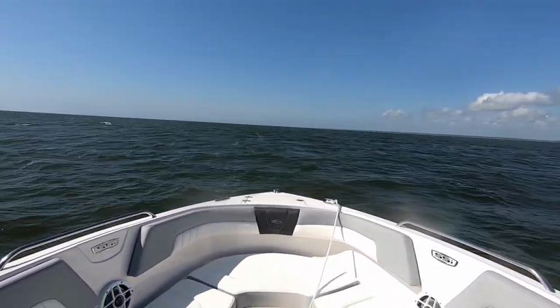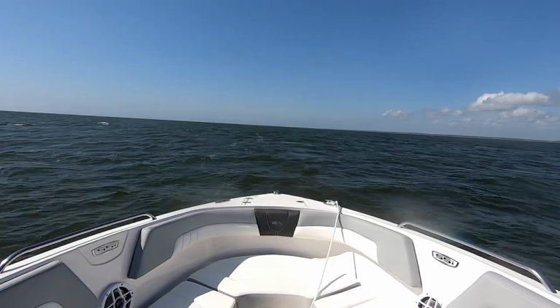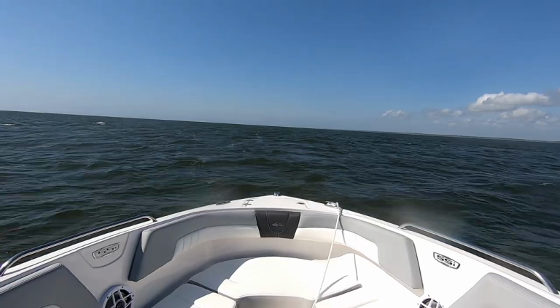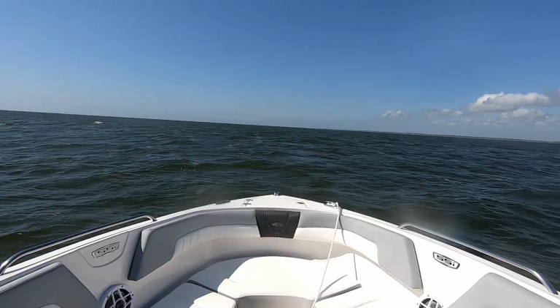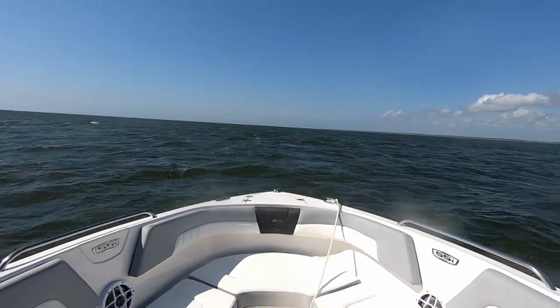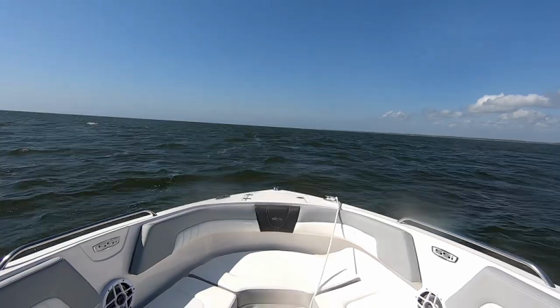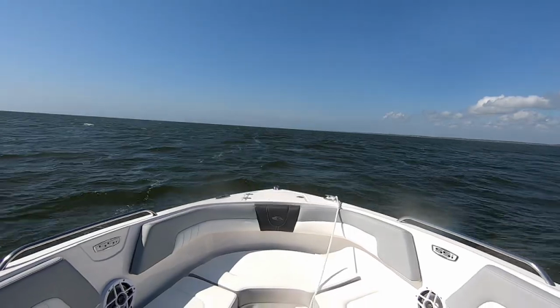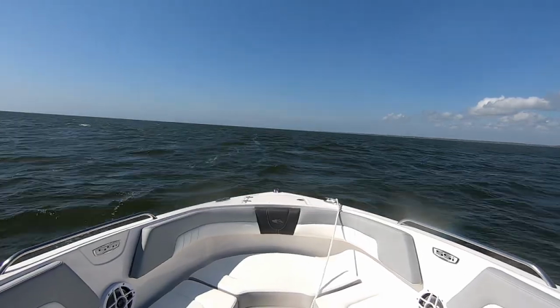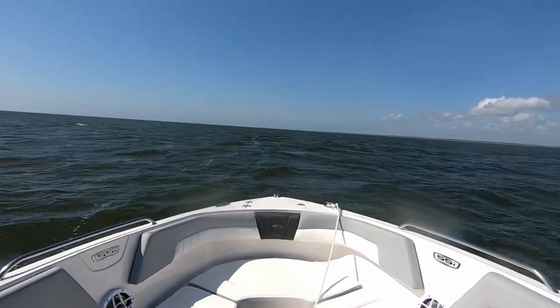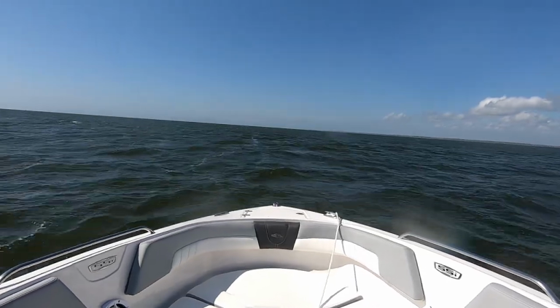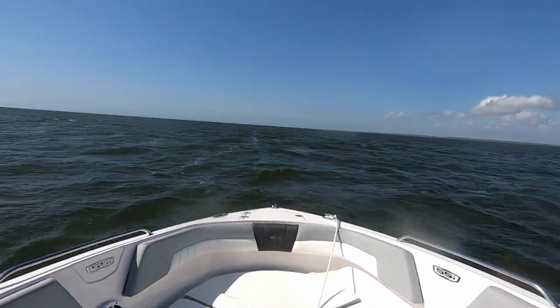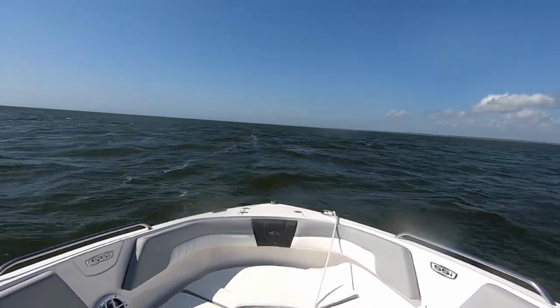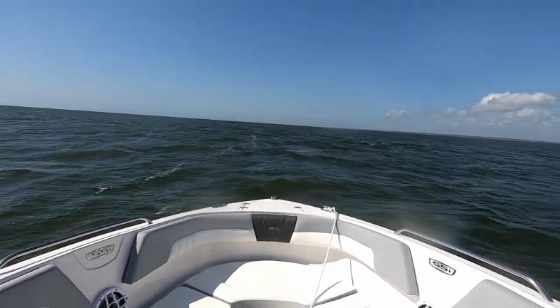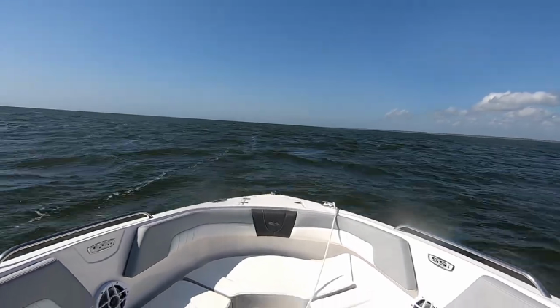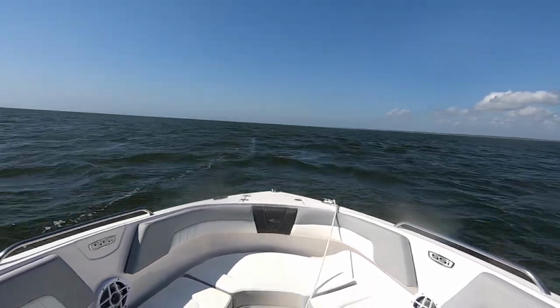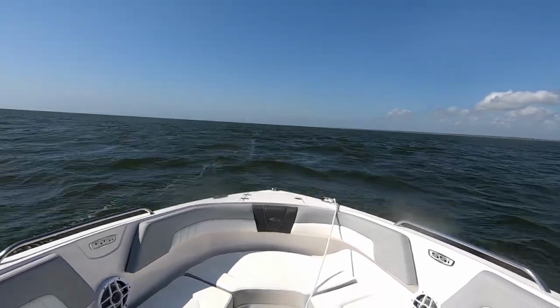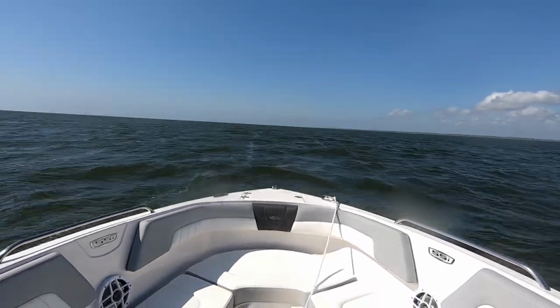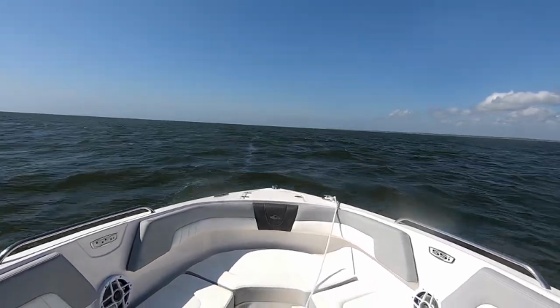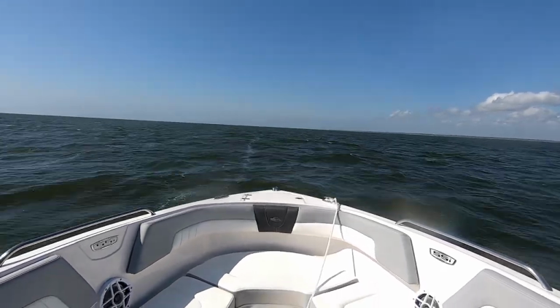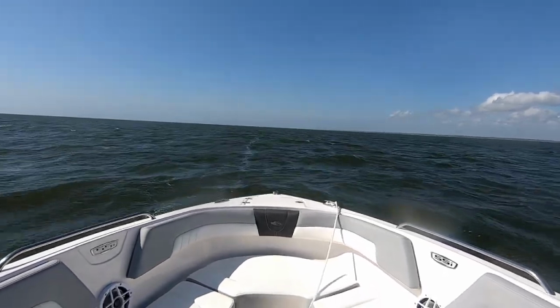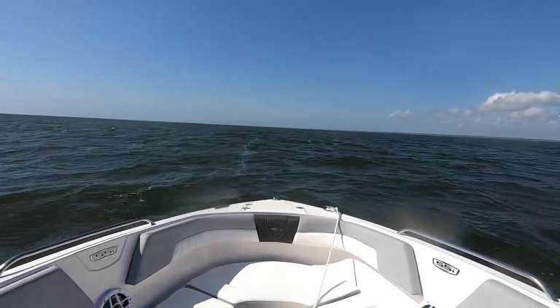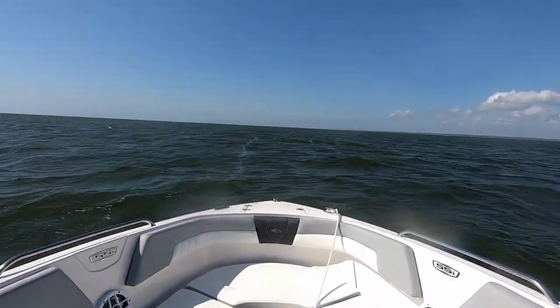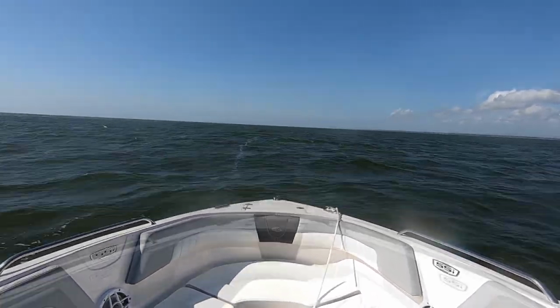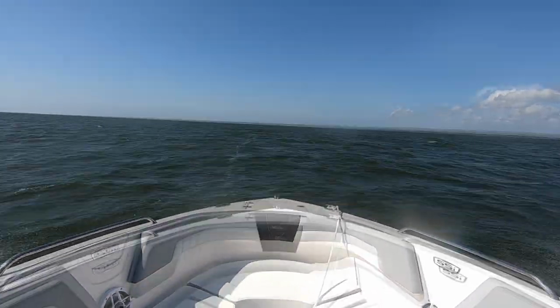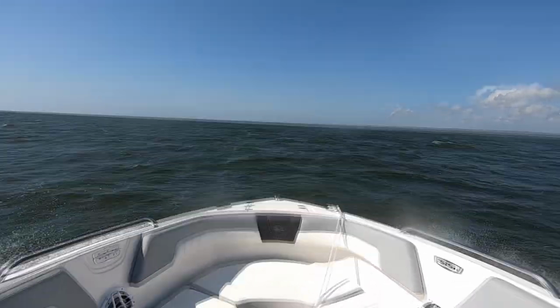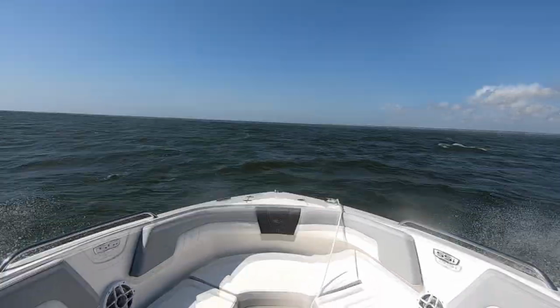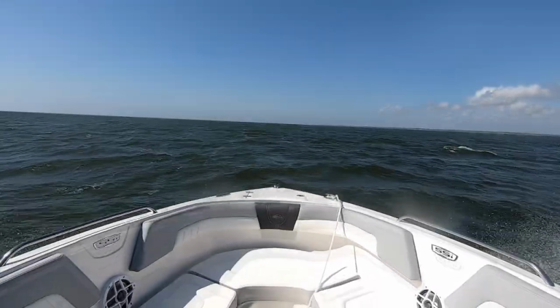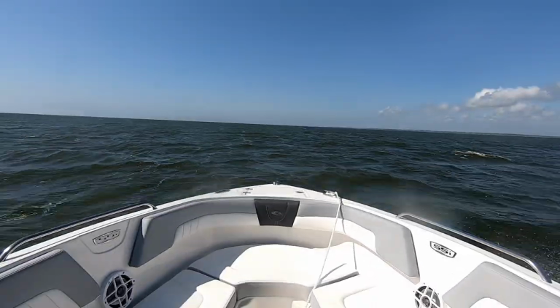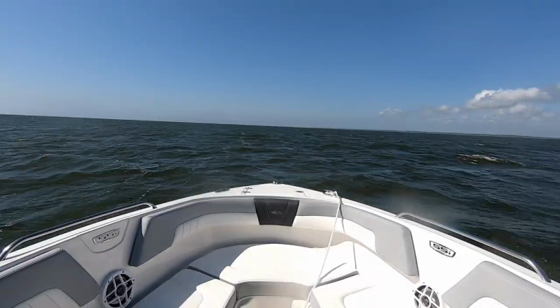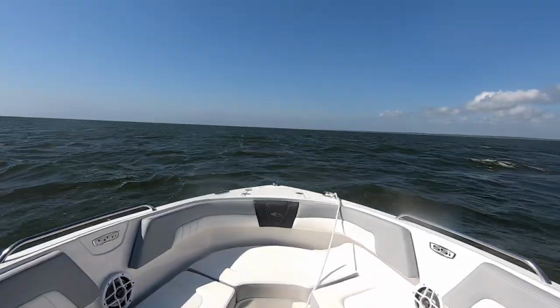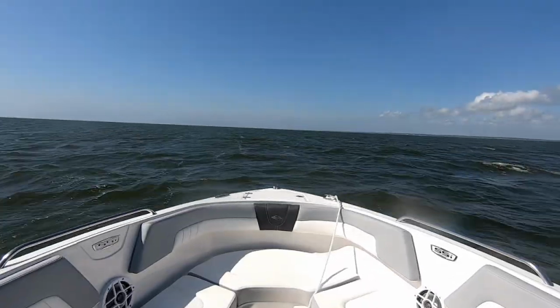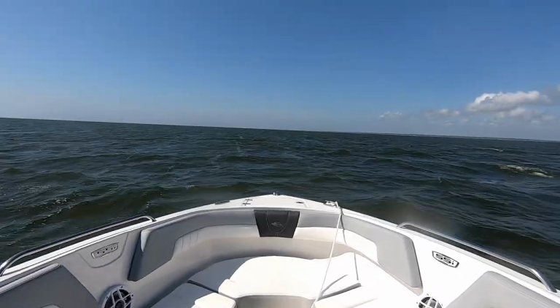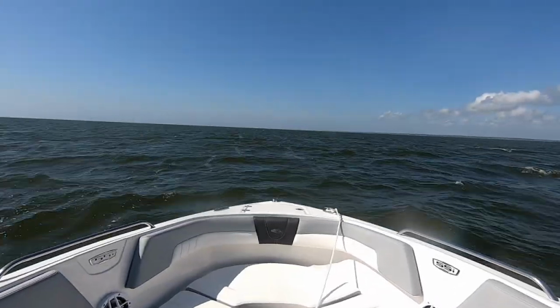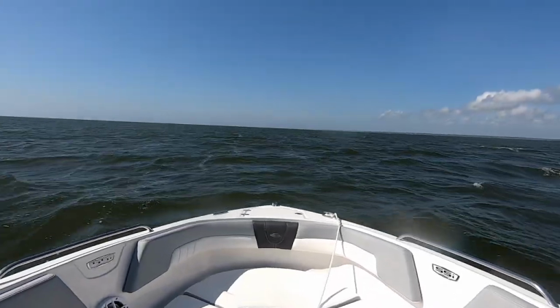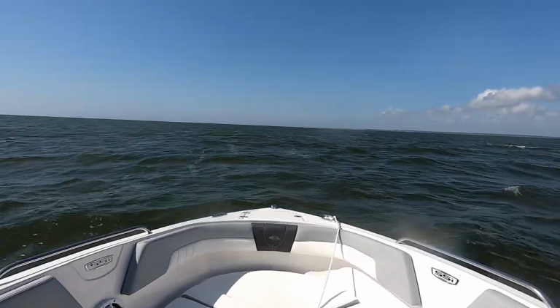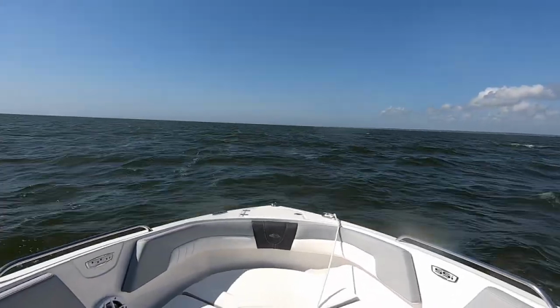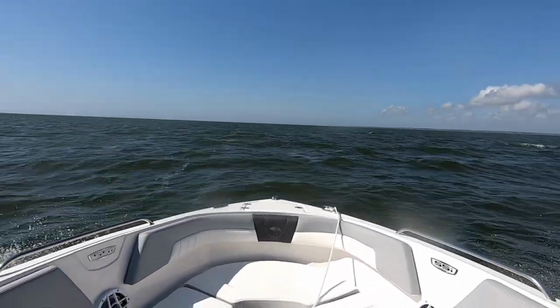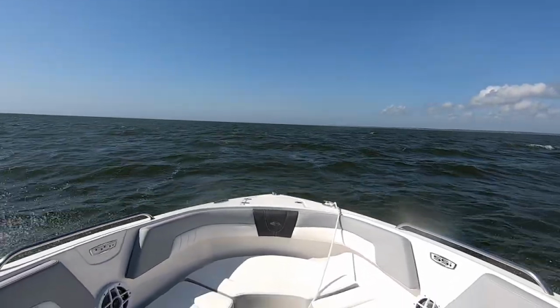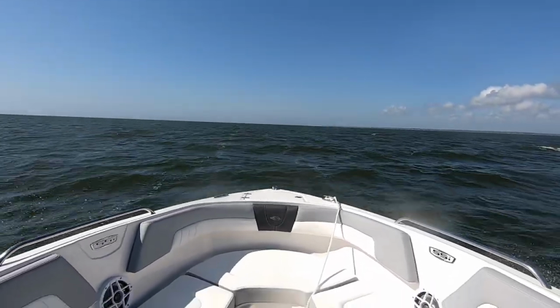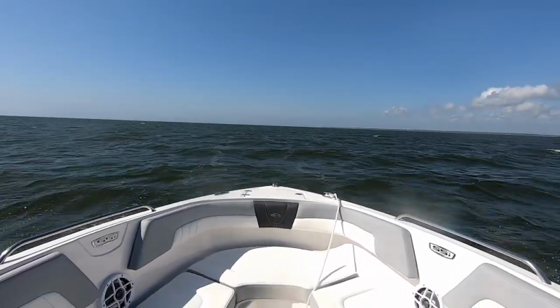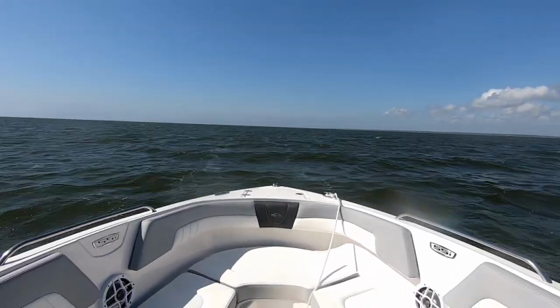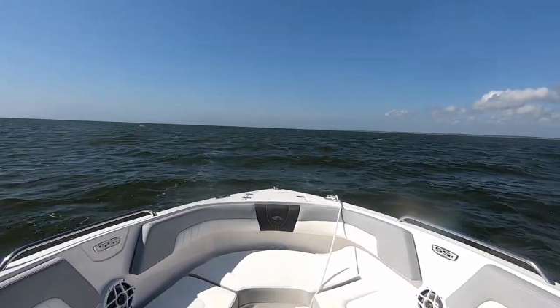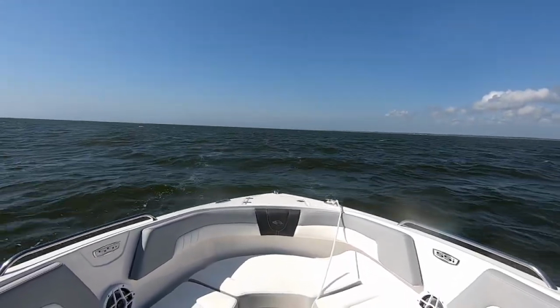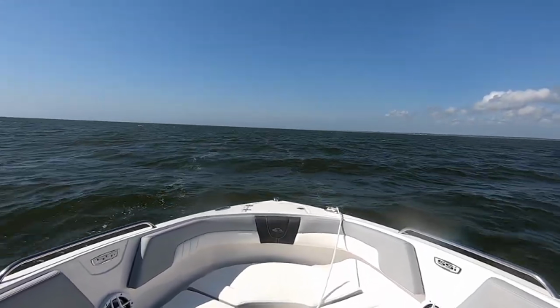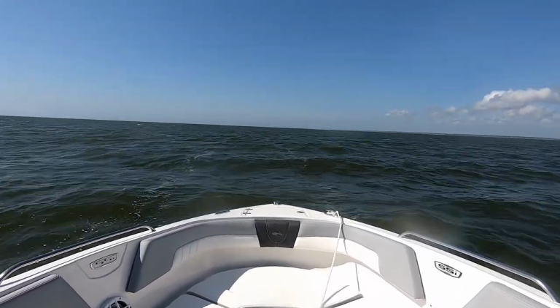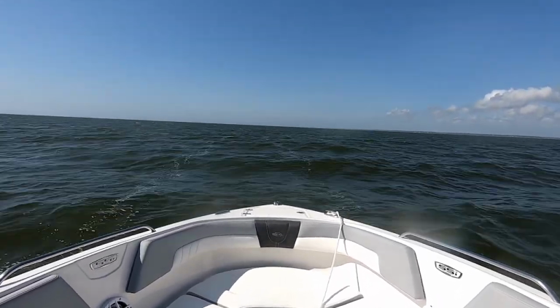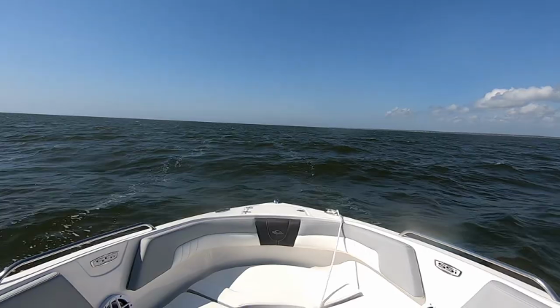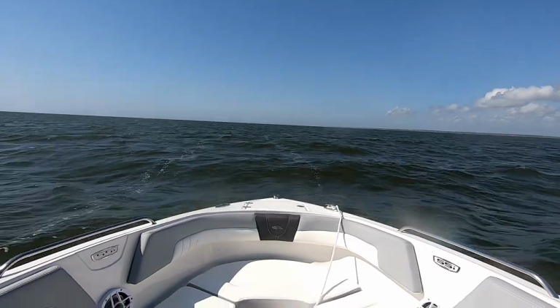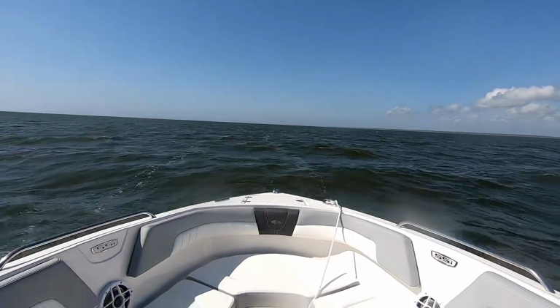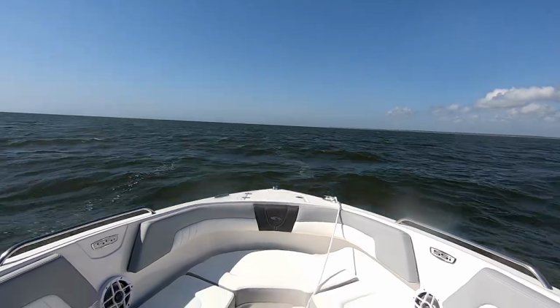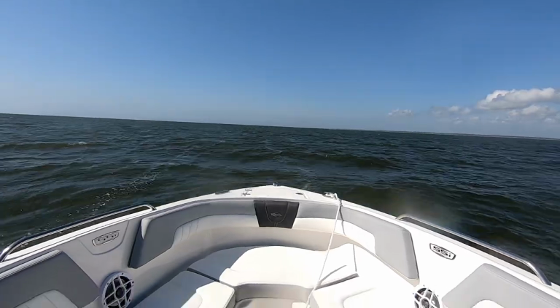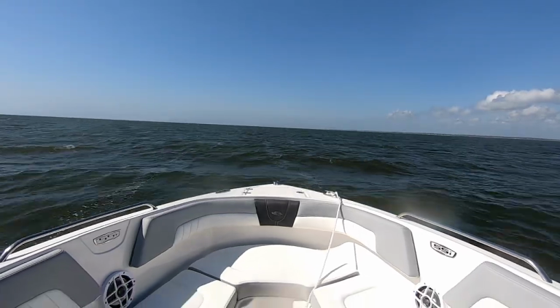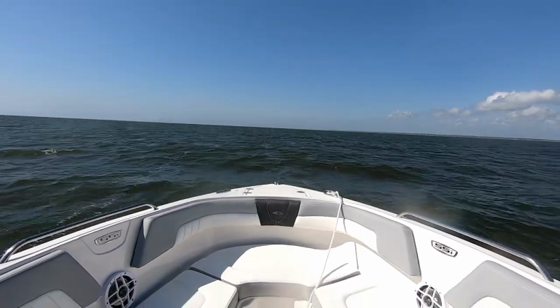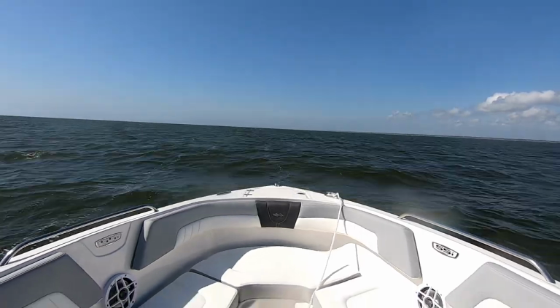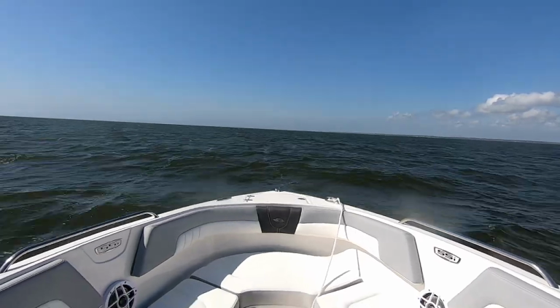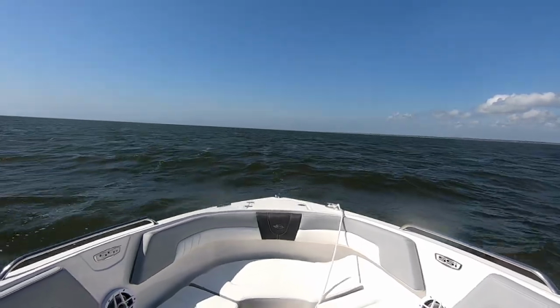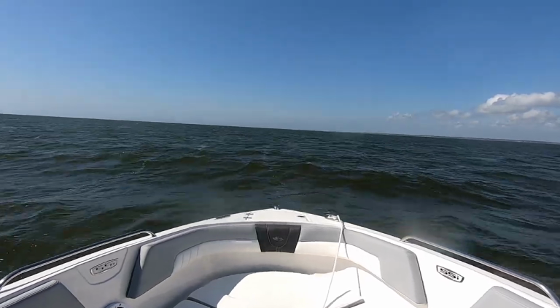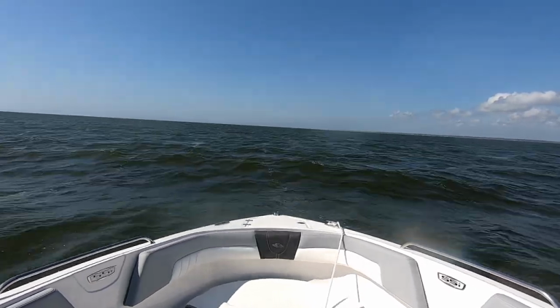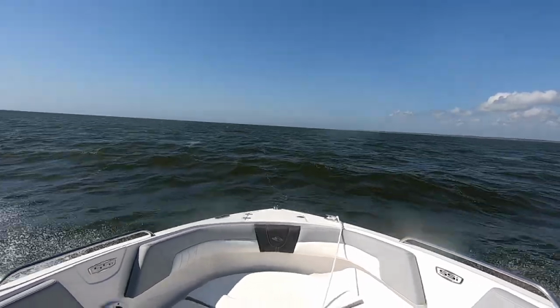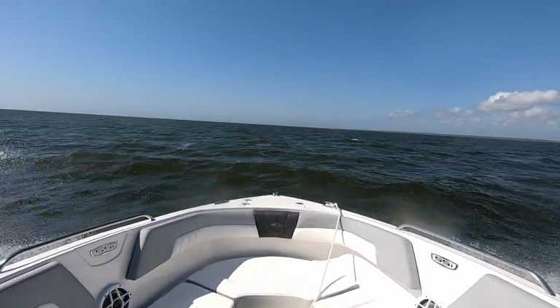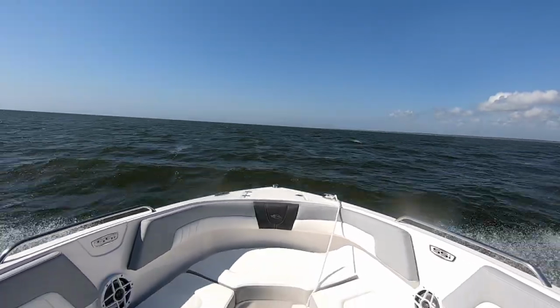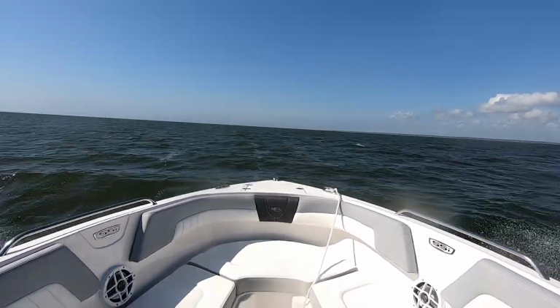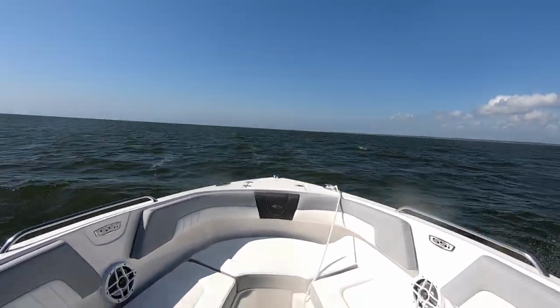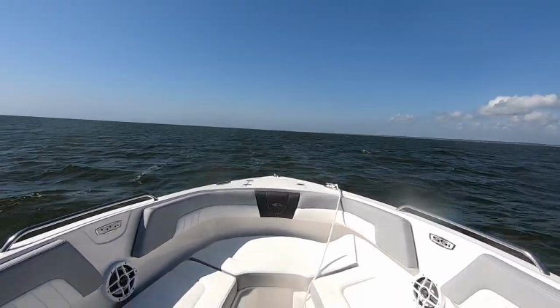Did I mention we are on our shakedown cruise? Nothing like the open waters of Mobile Bay on a windy day to work the kinks out.